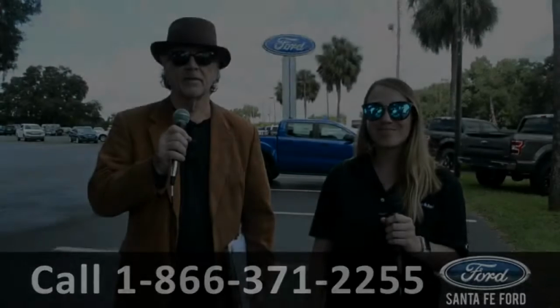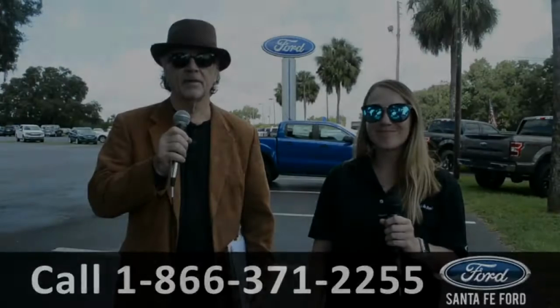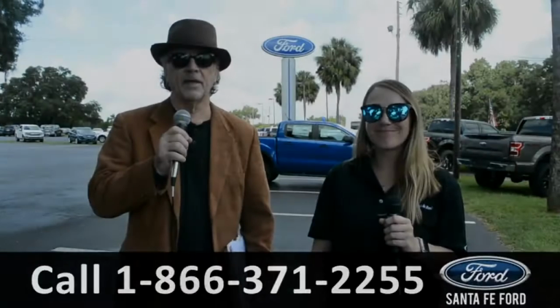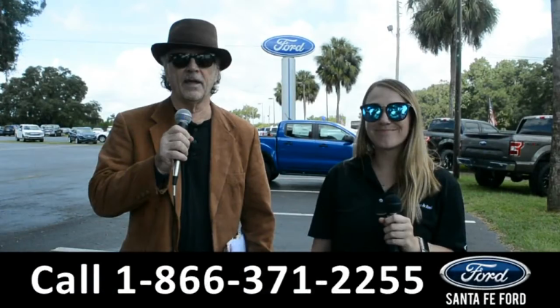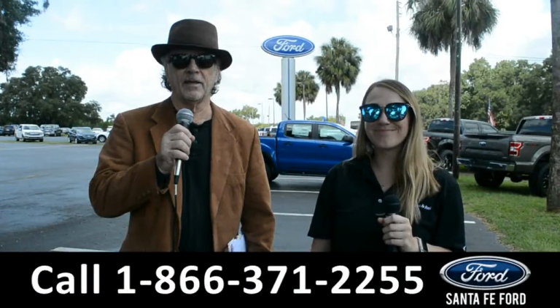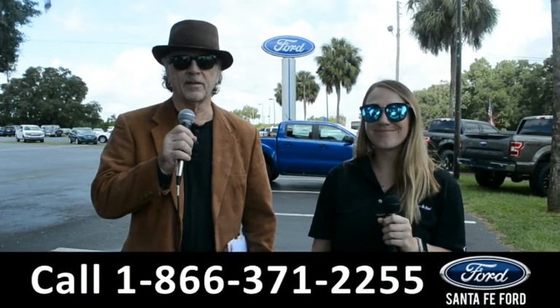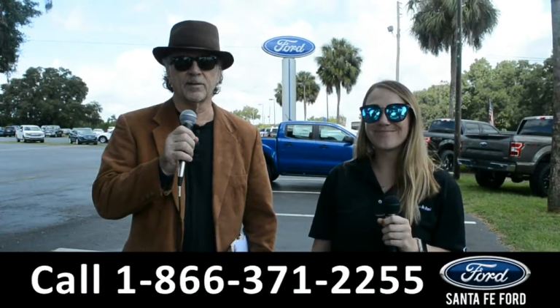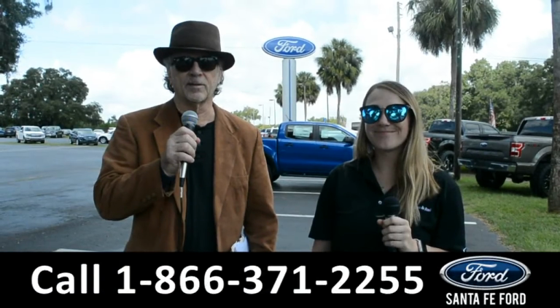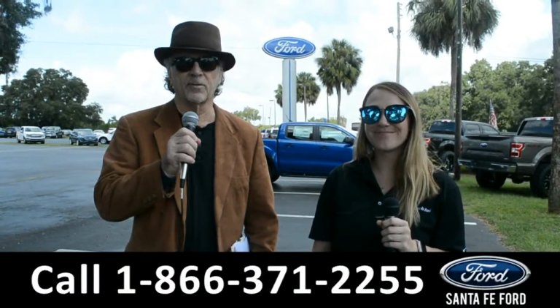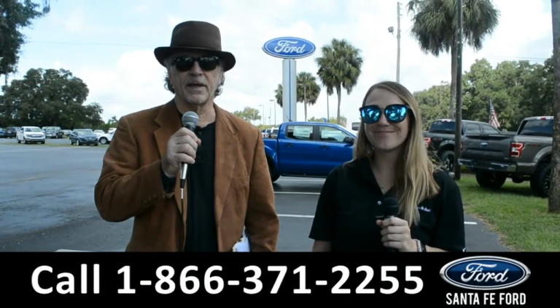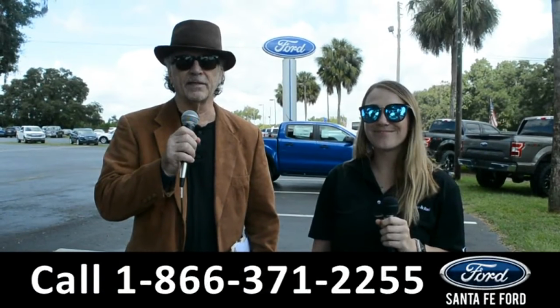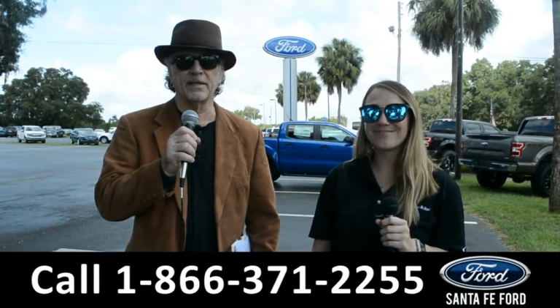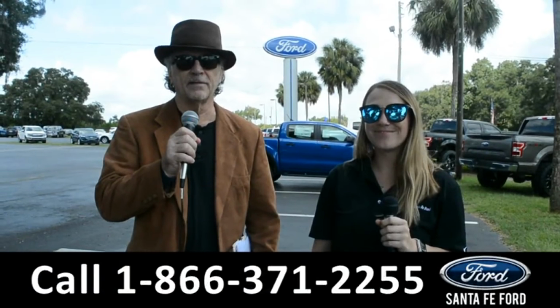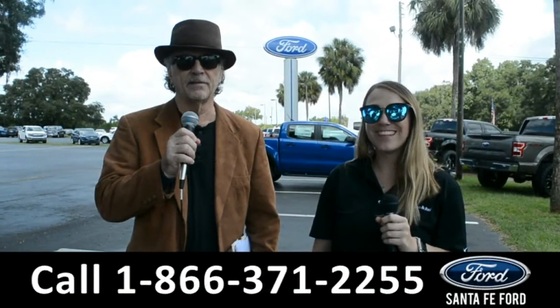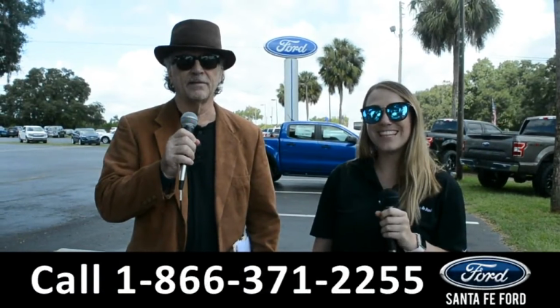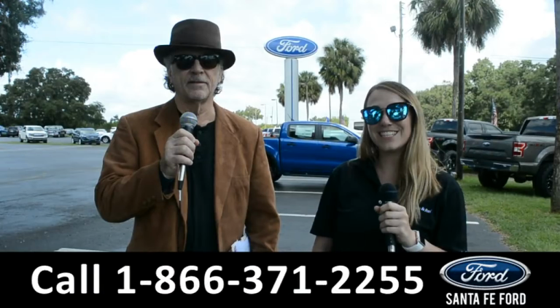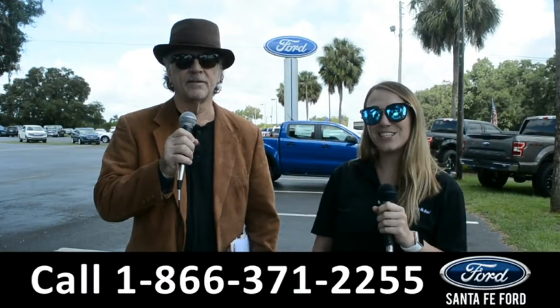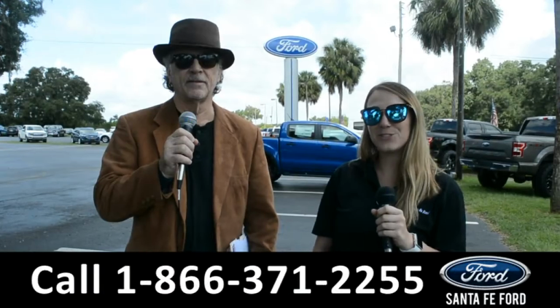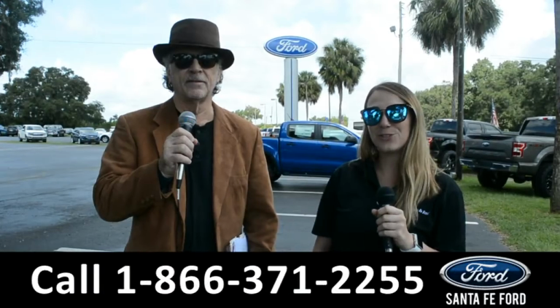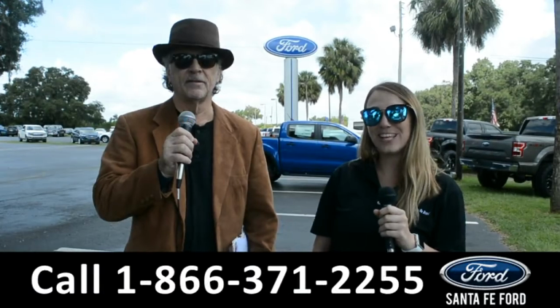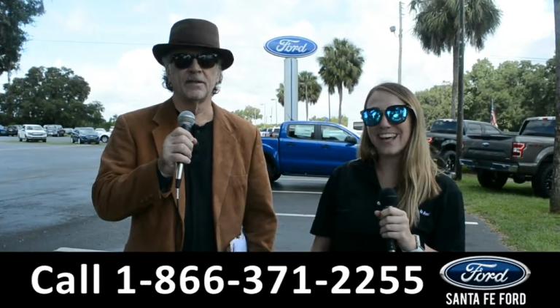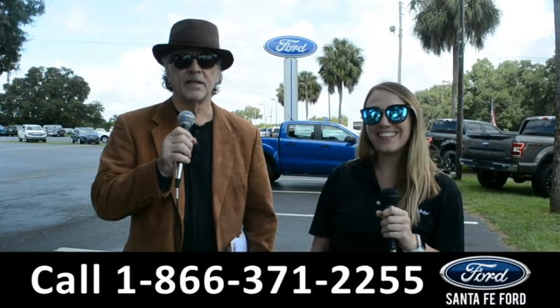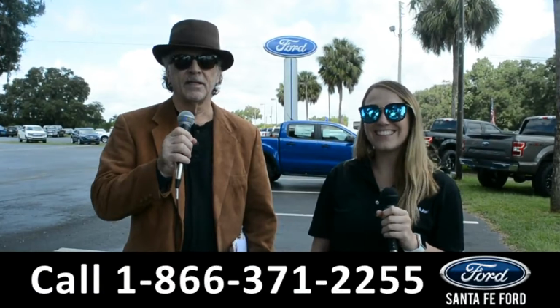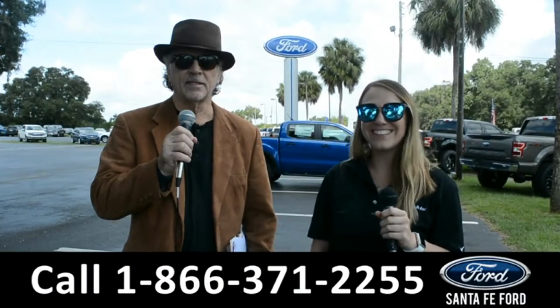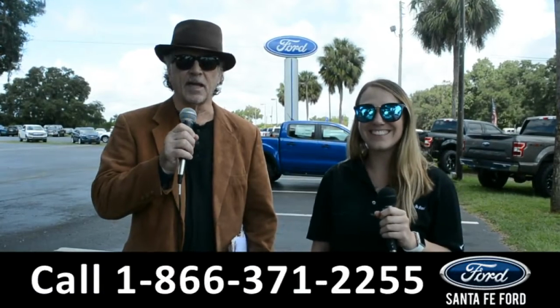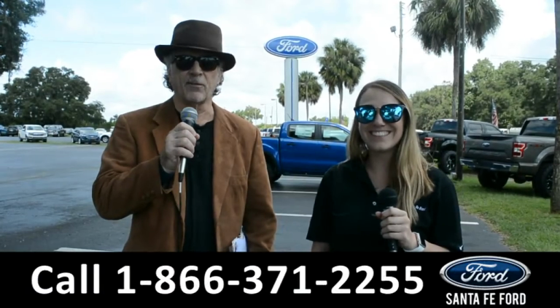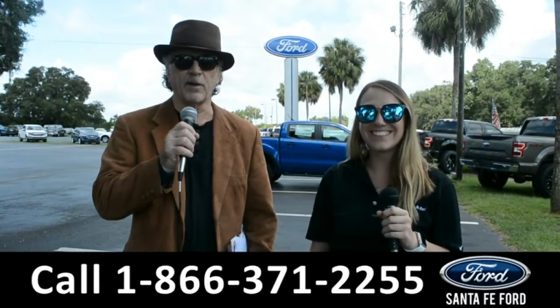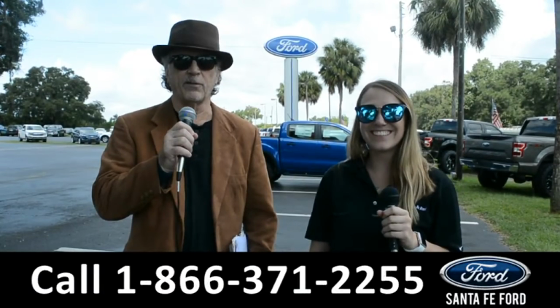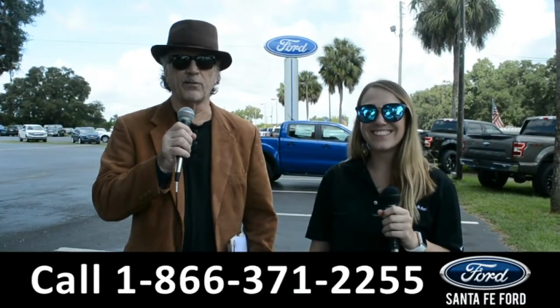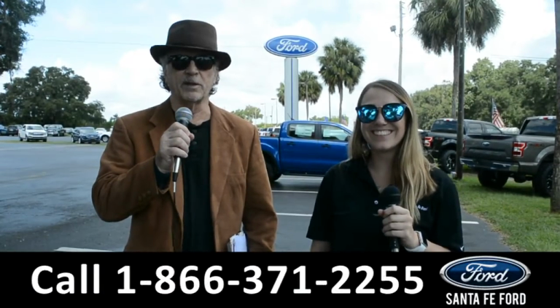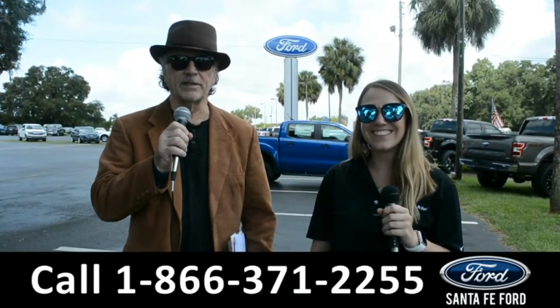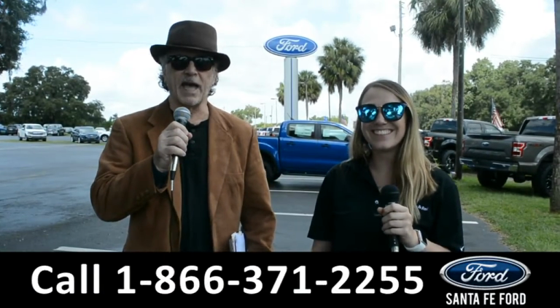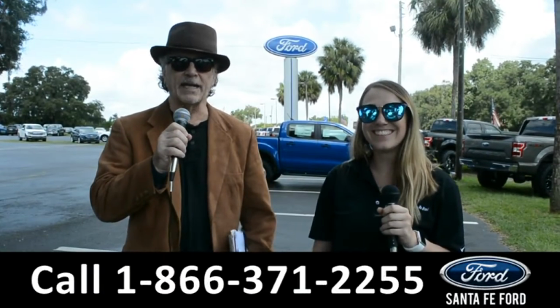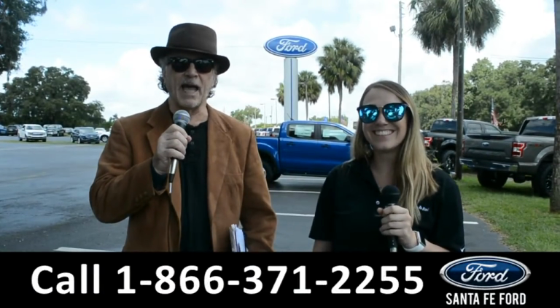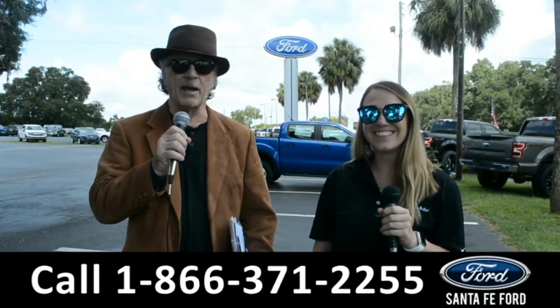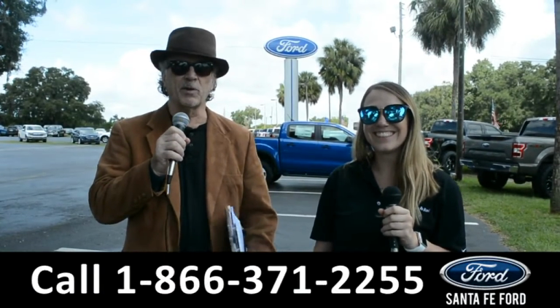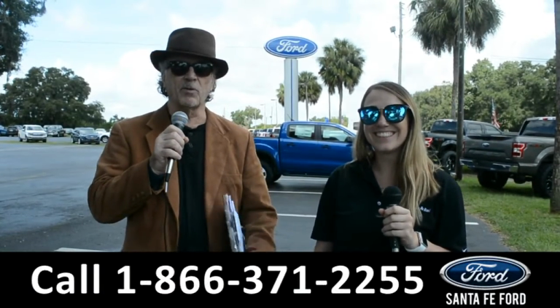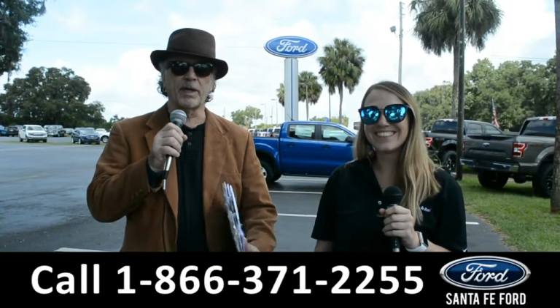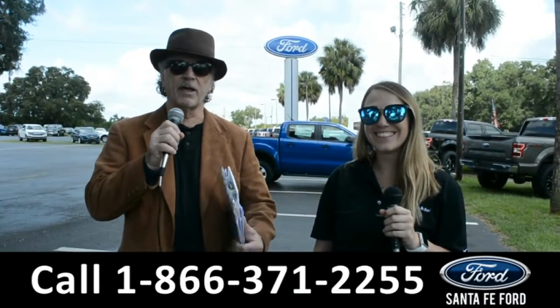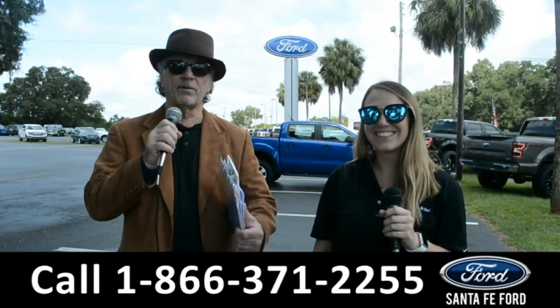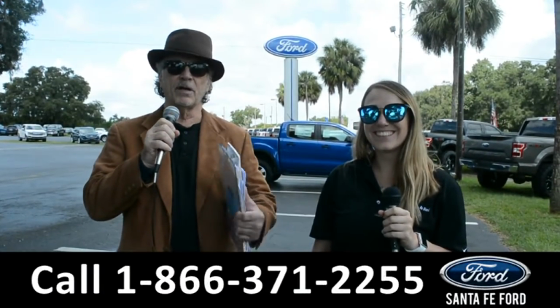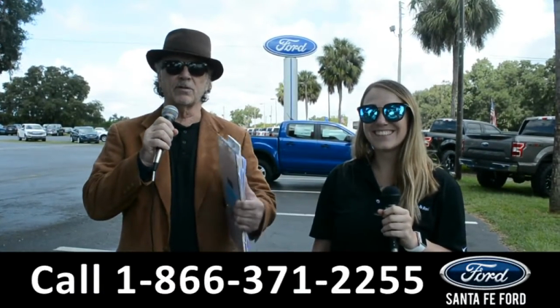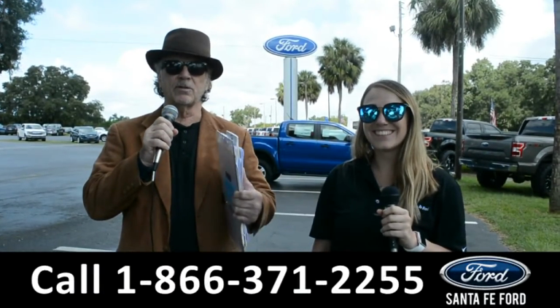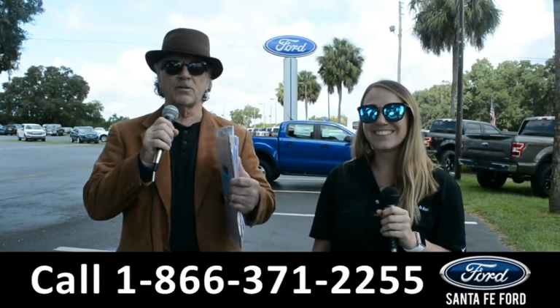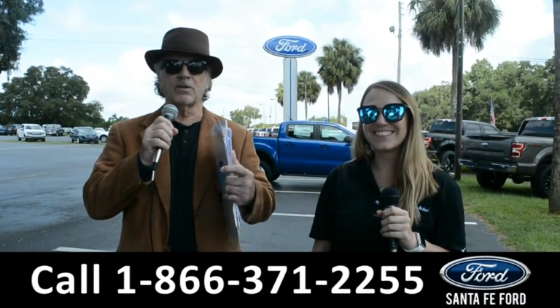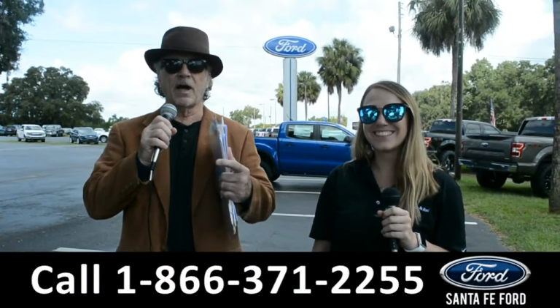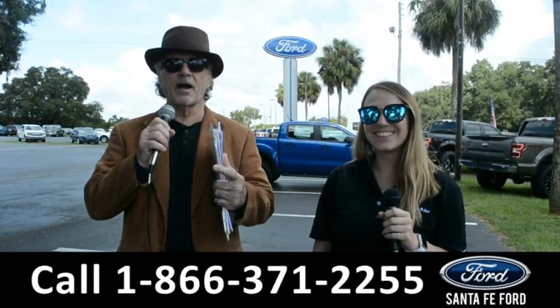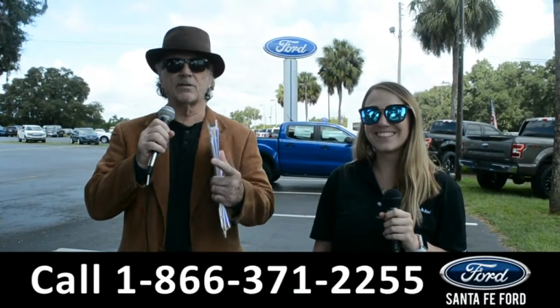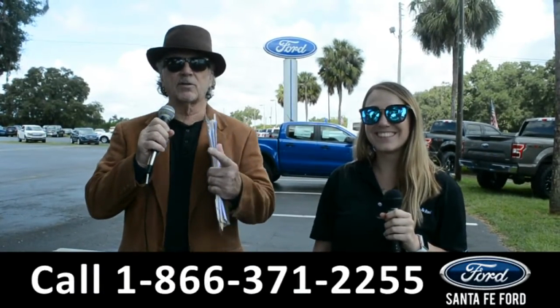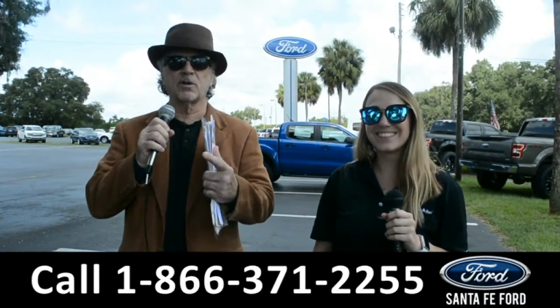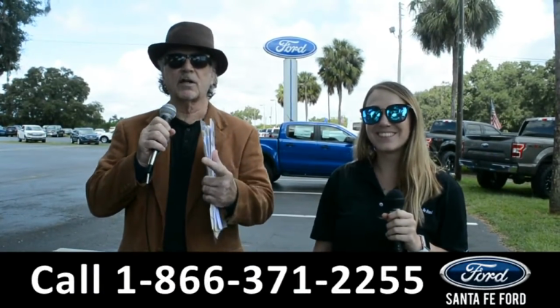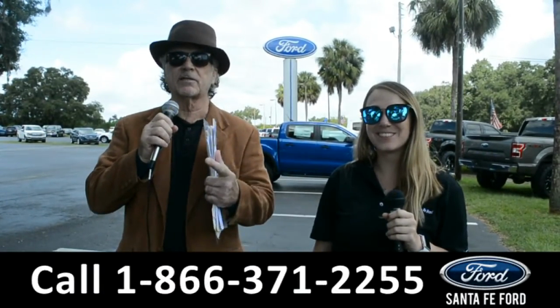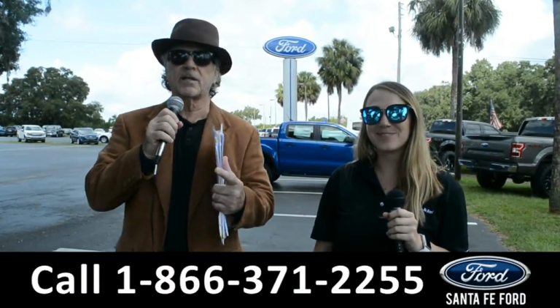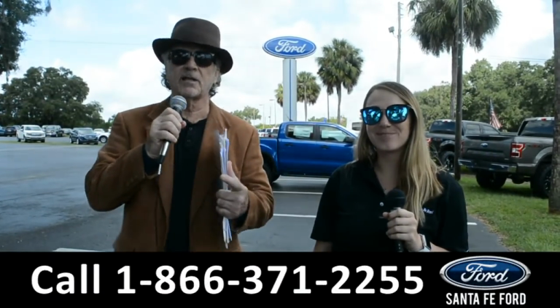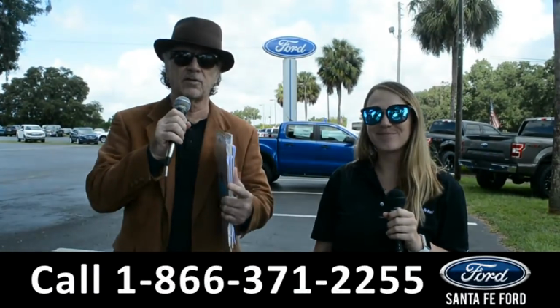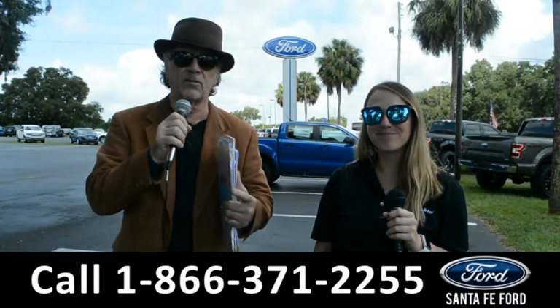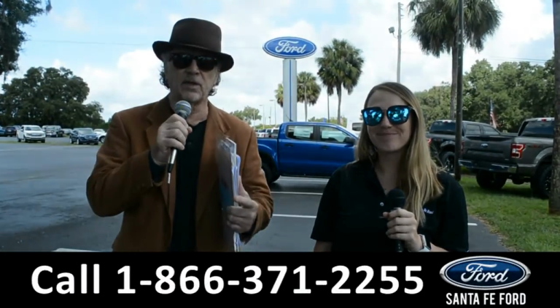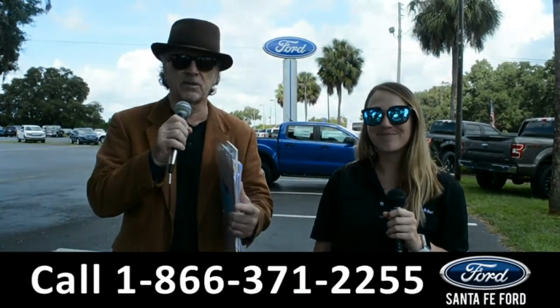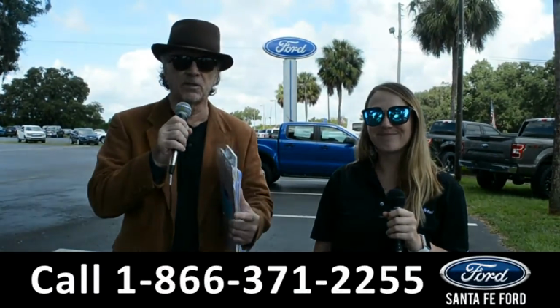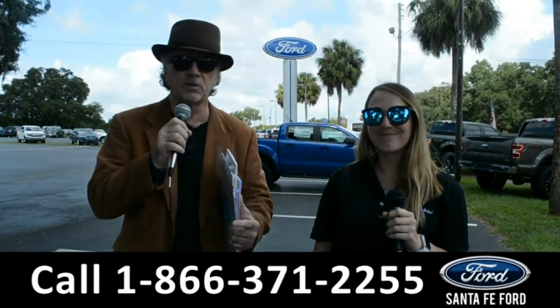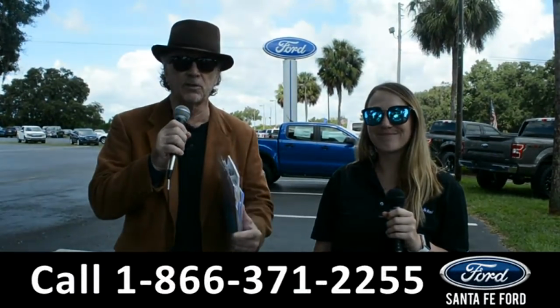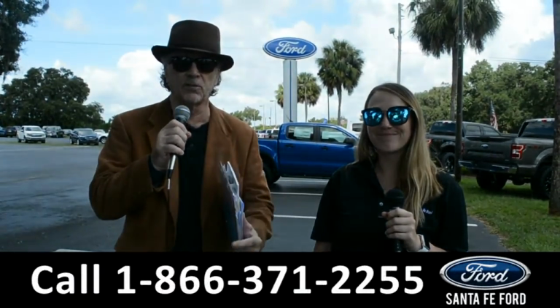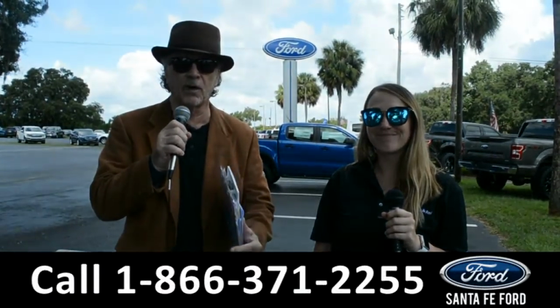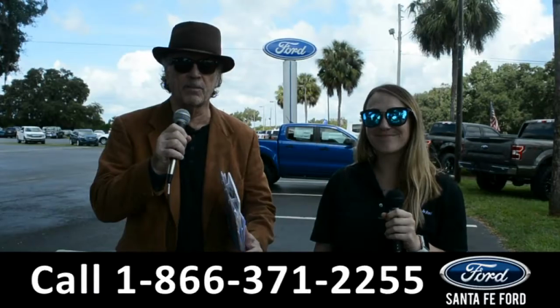Hey, this is Randi, and this is Julia. SantaFeFord.com, where we have hundreds of cars, trucks, and SUVs to choose from.